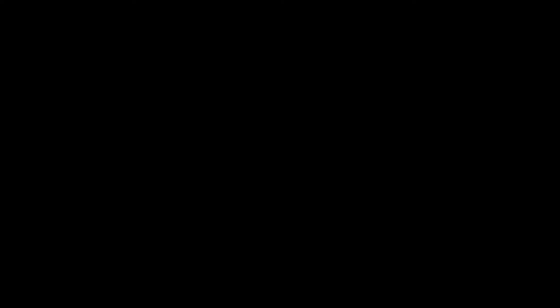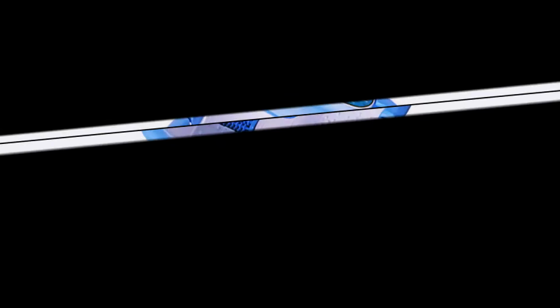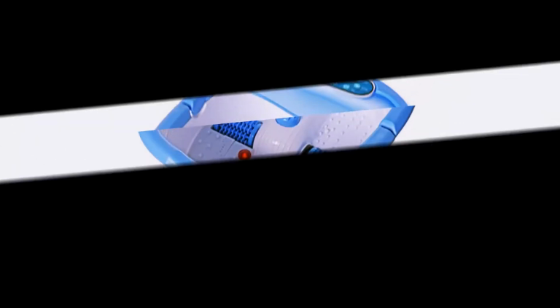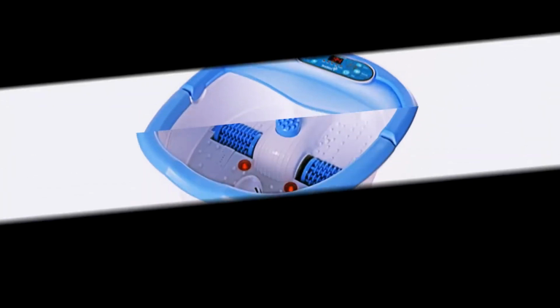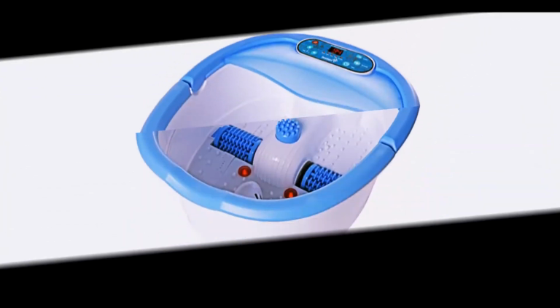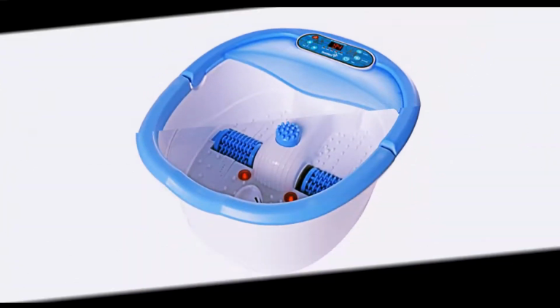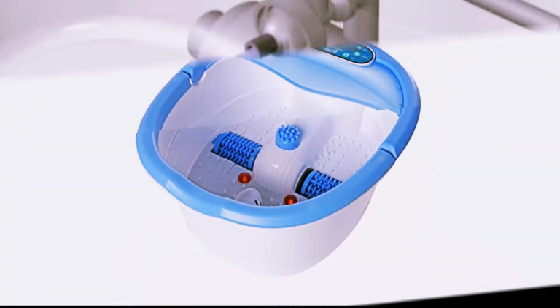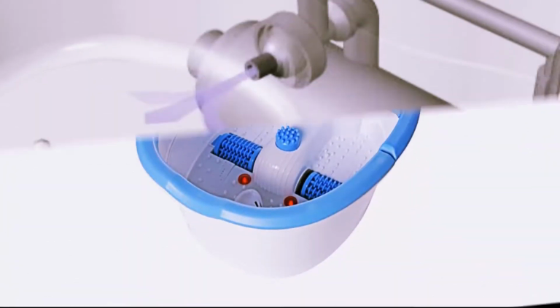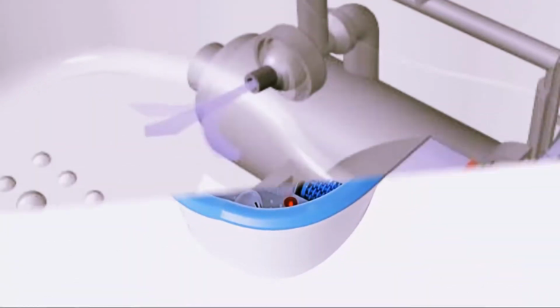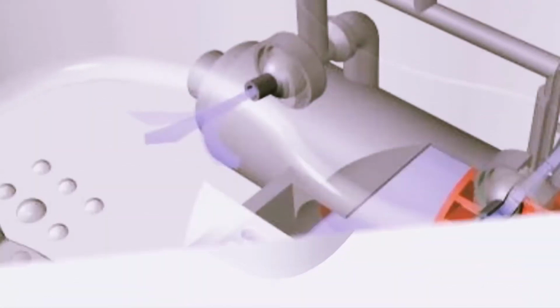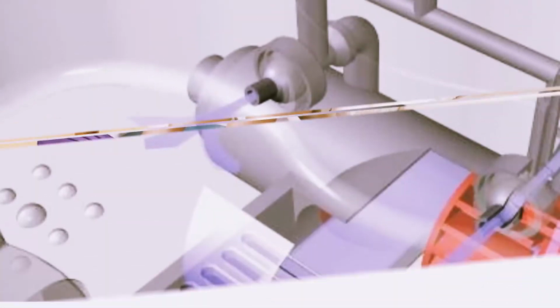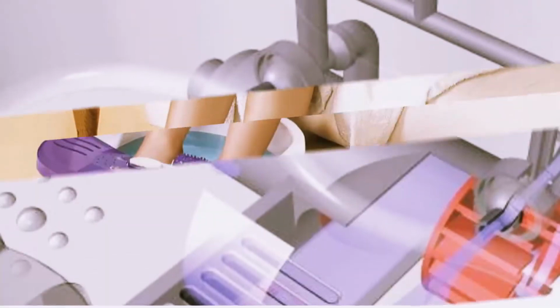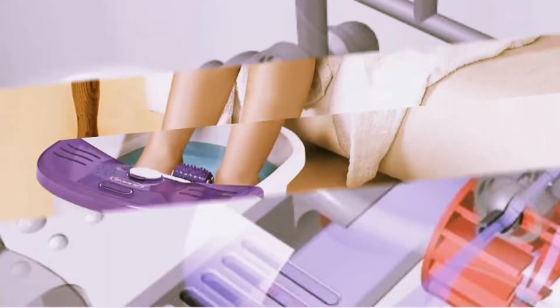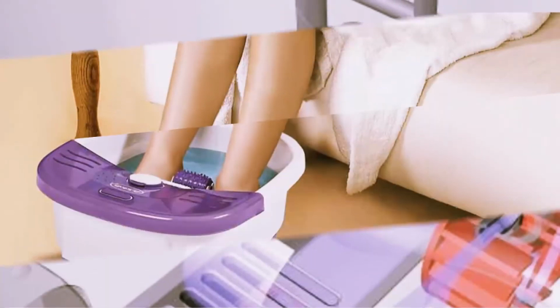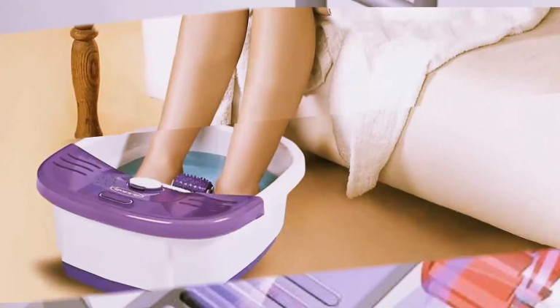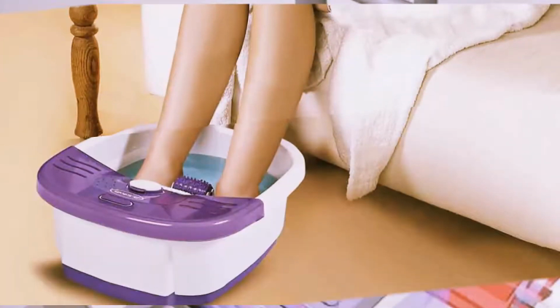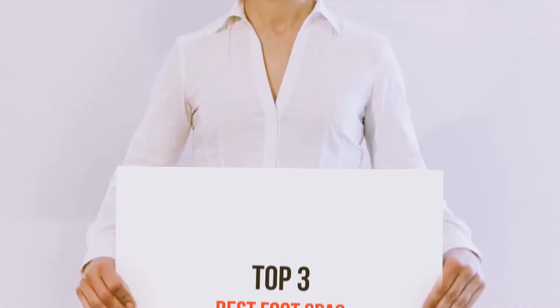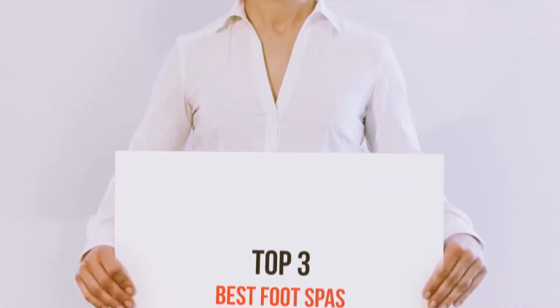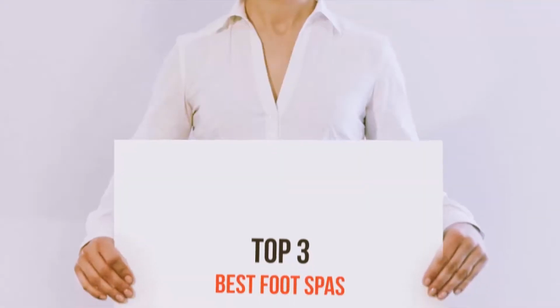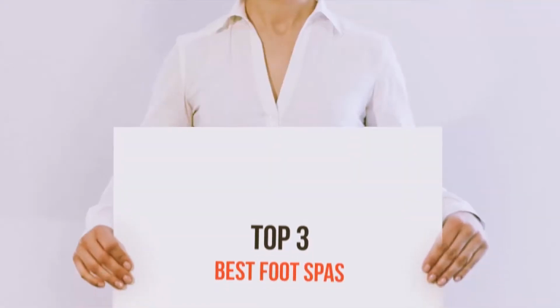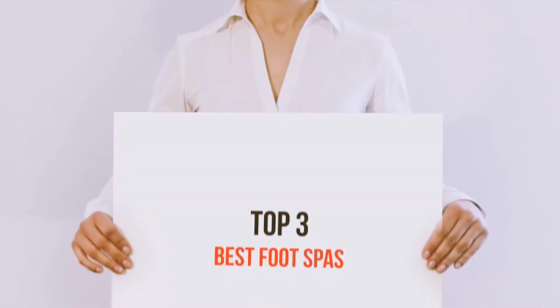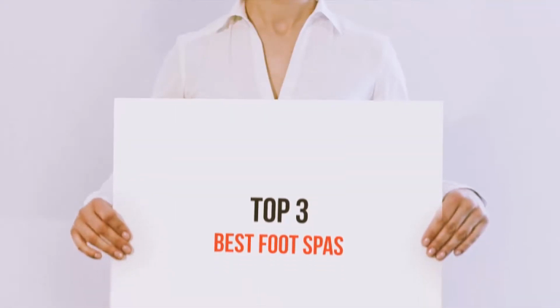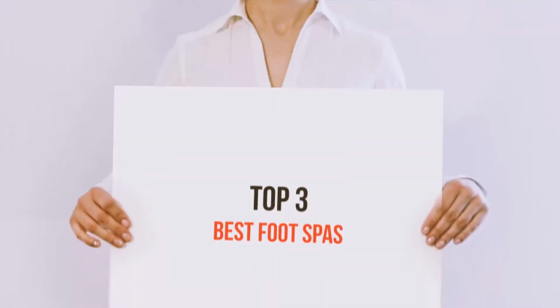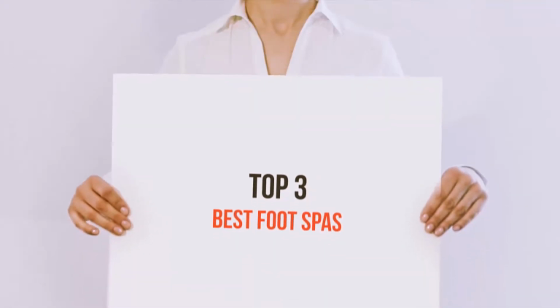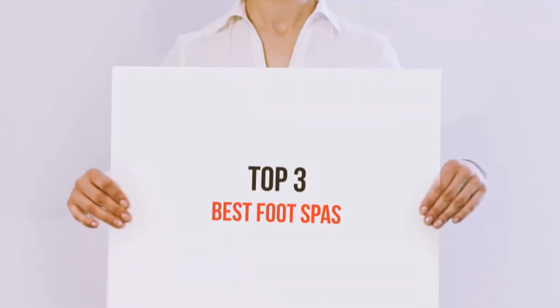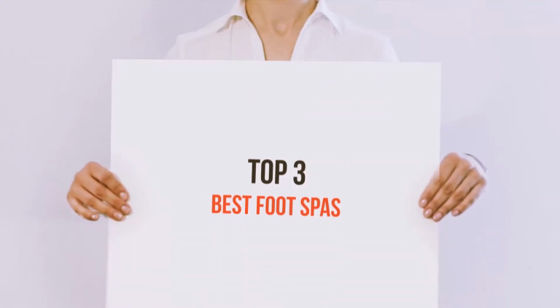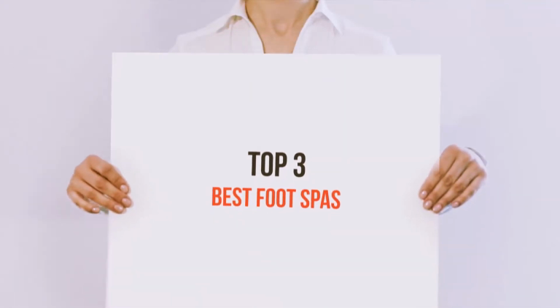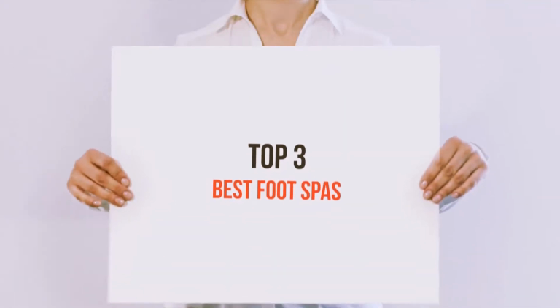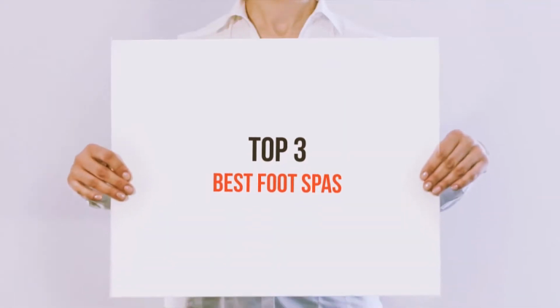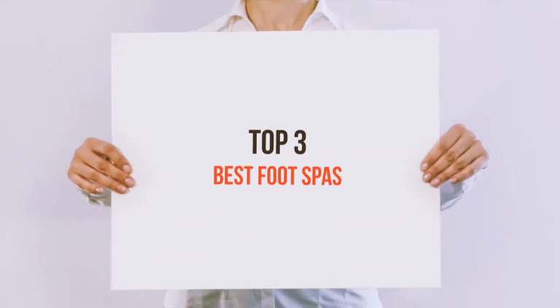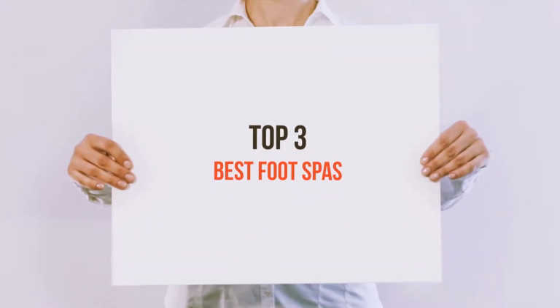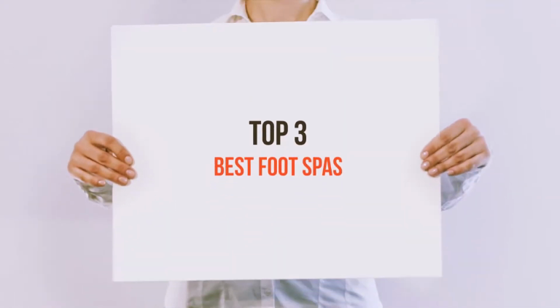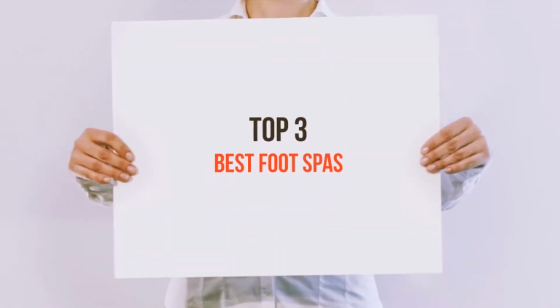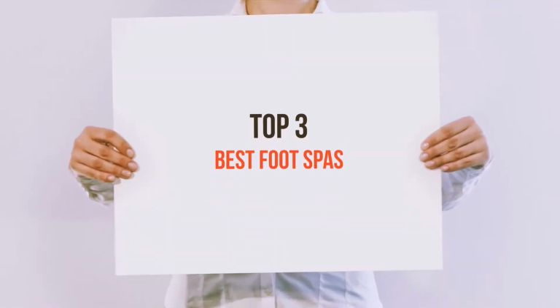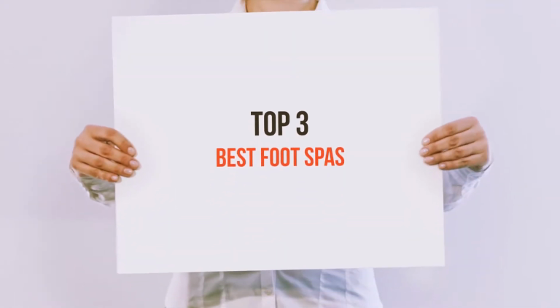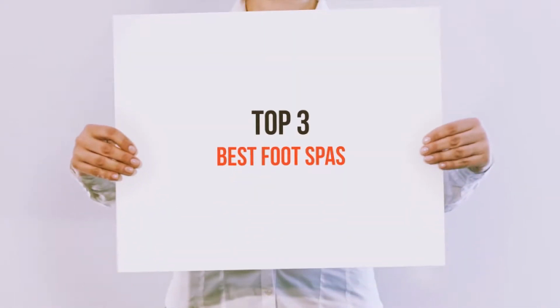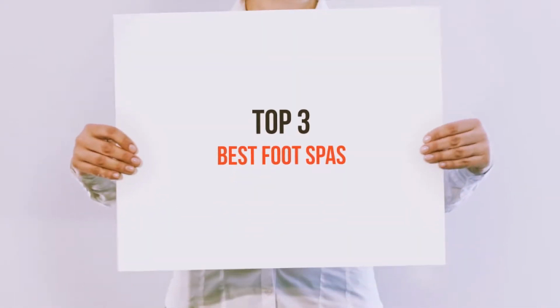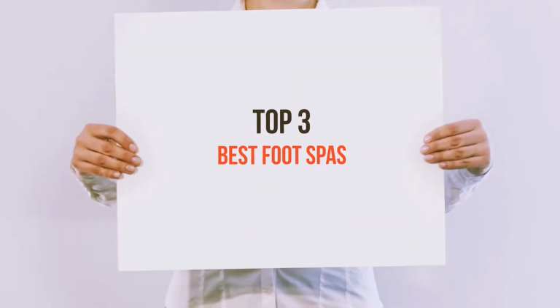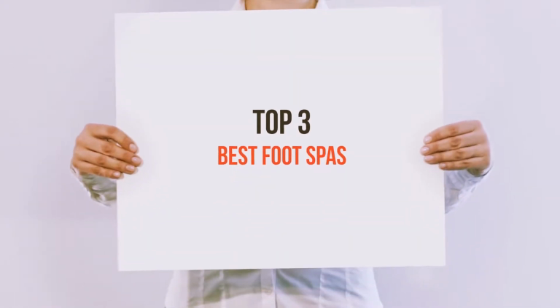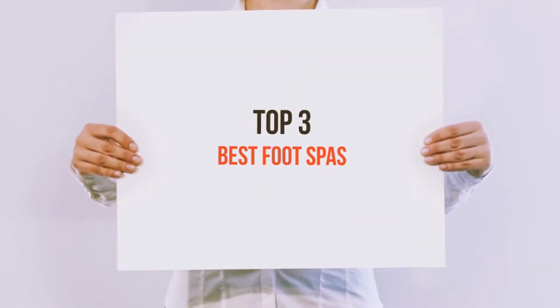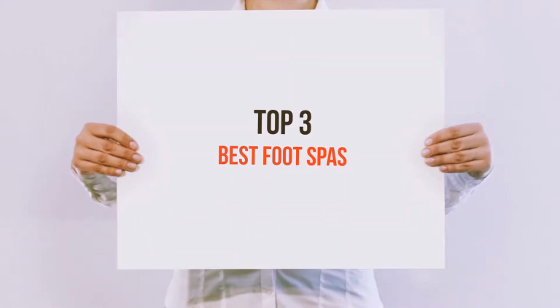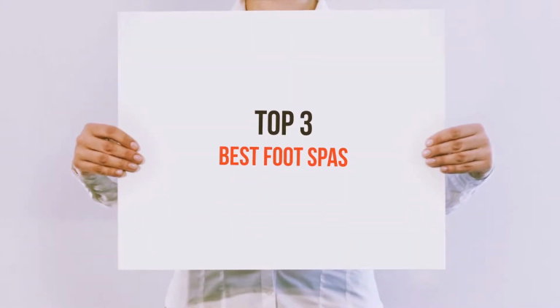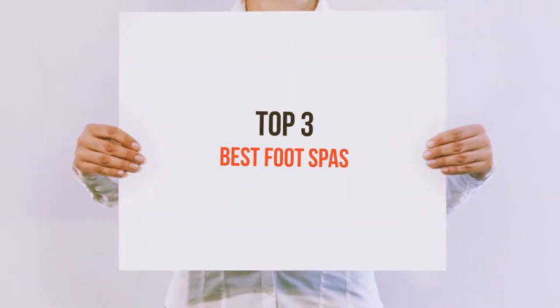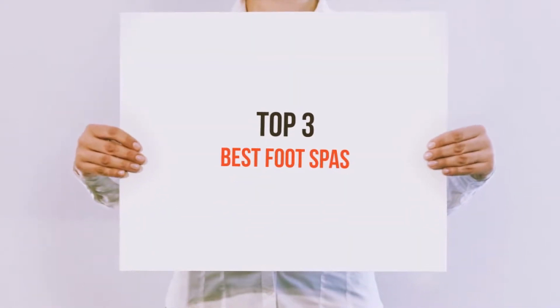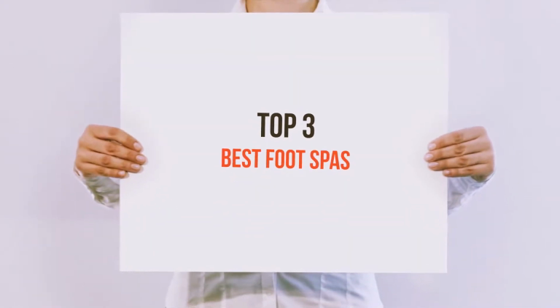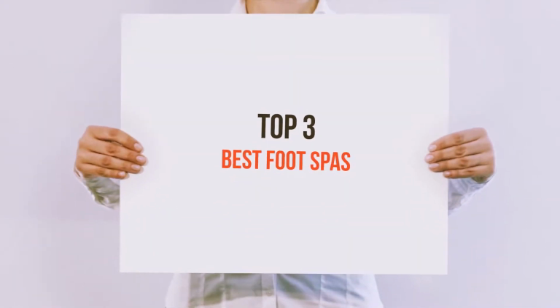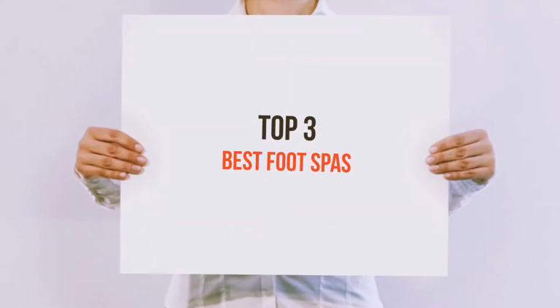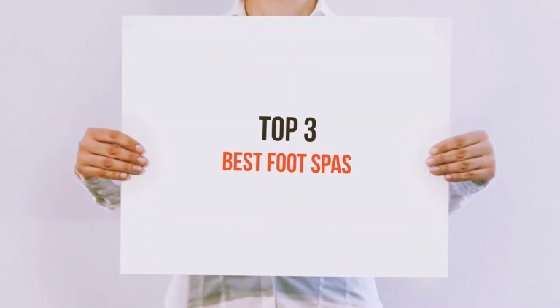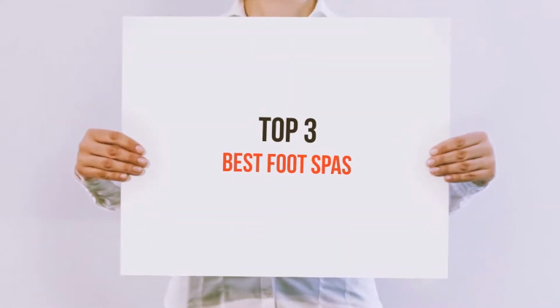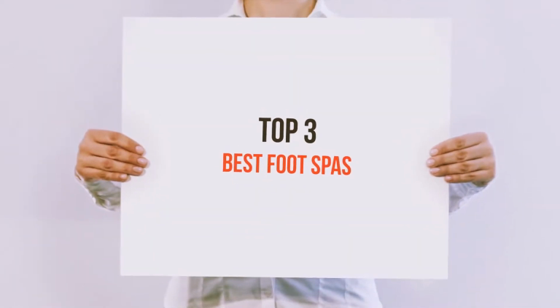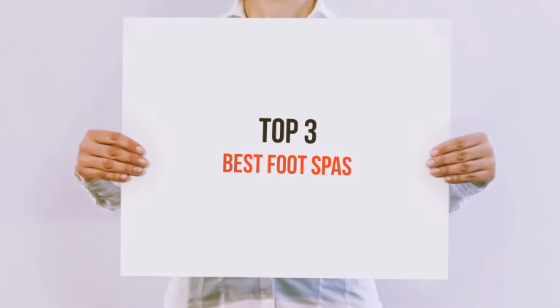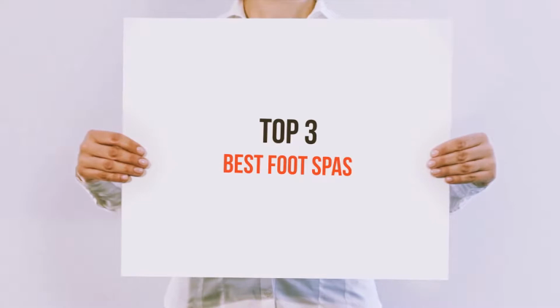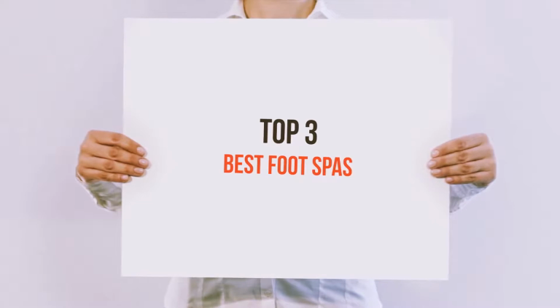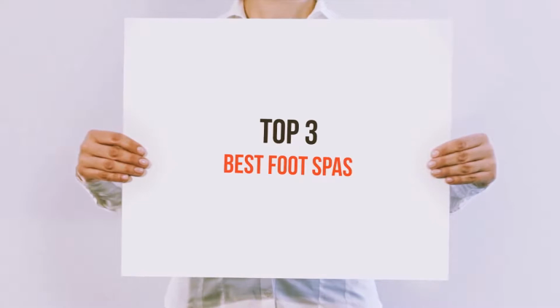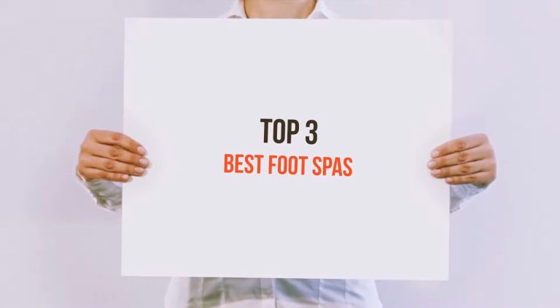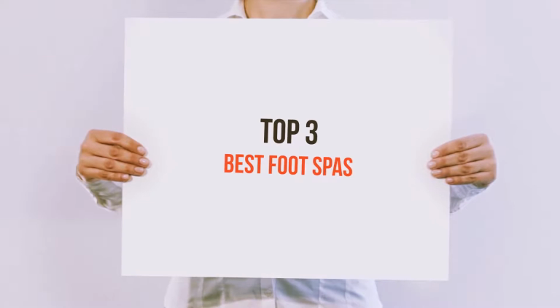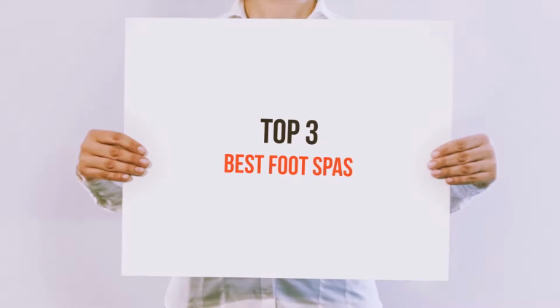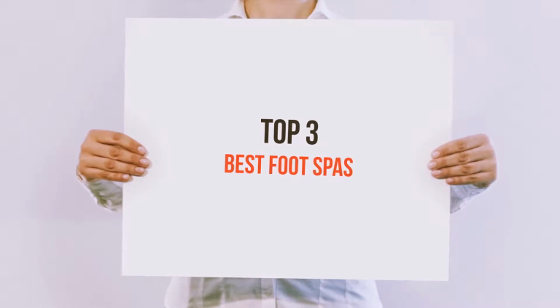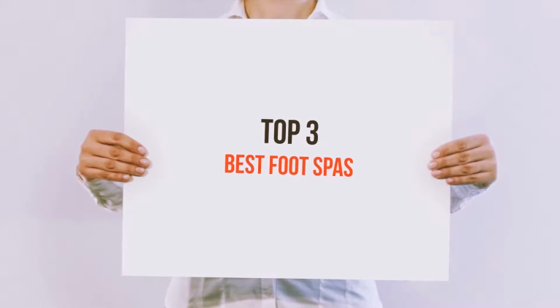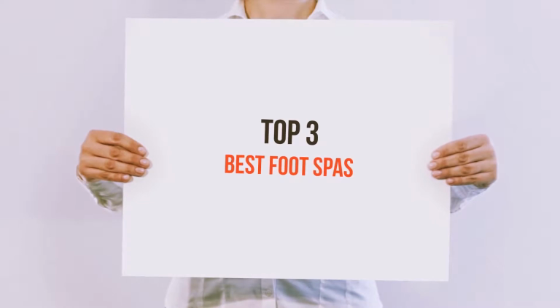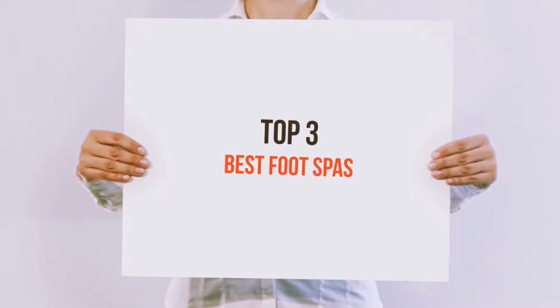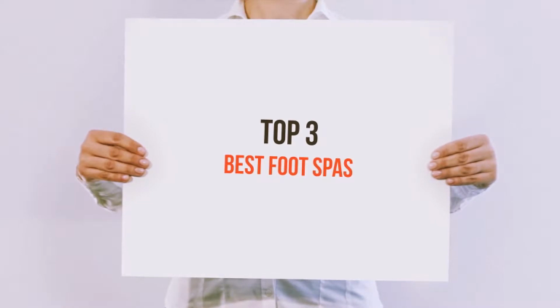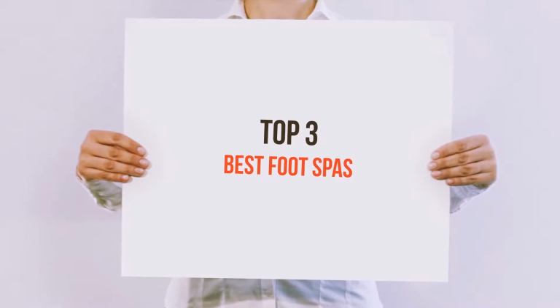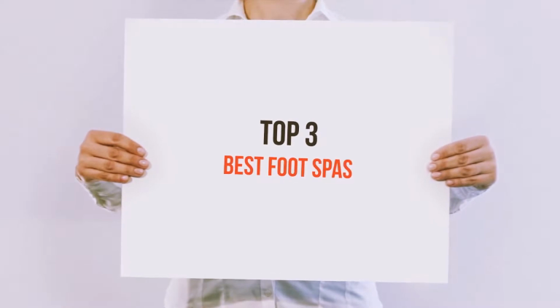Hello guys, welcome back to my channel. Today I'm gonna talk about top 3 best foot spas.